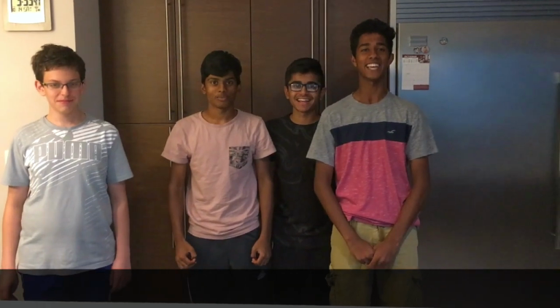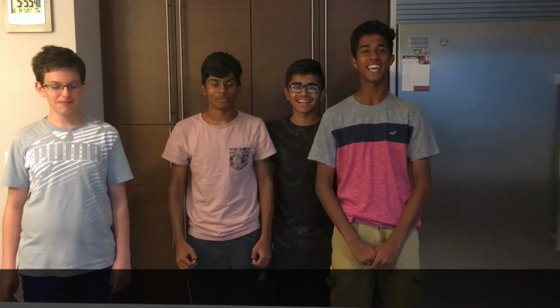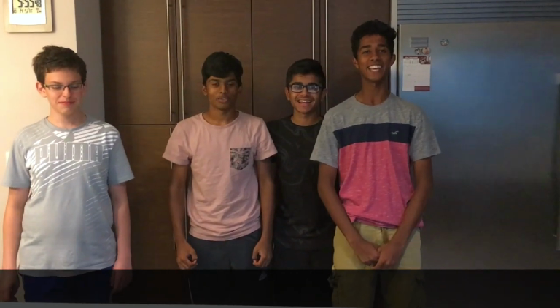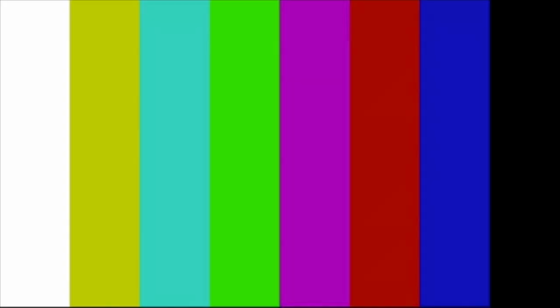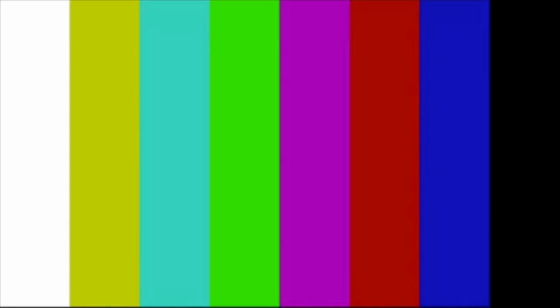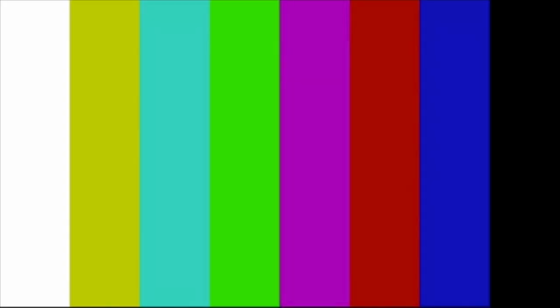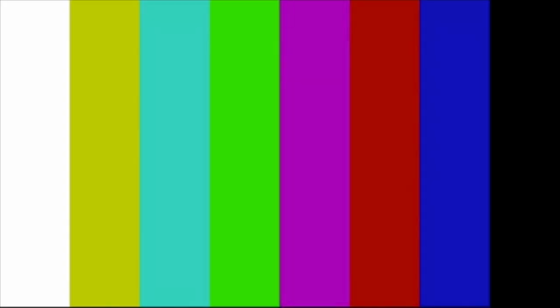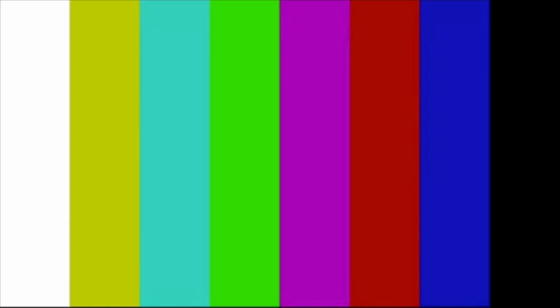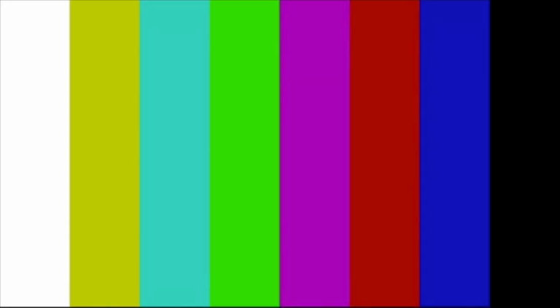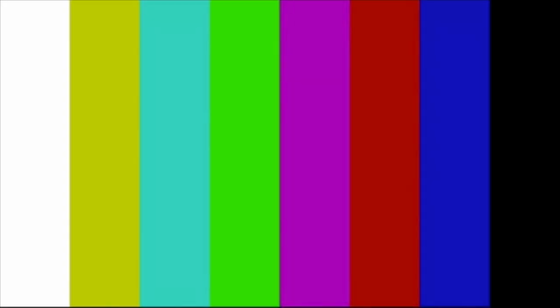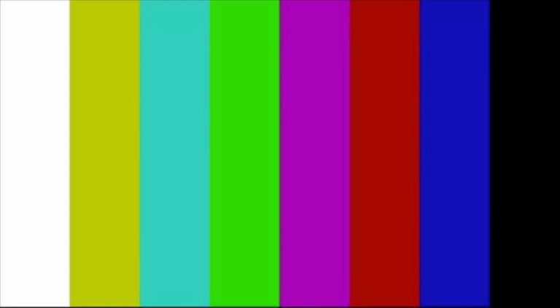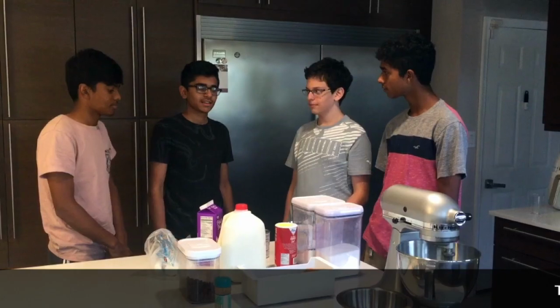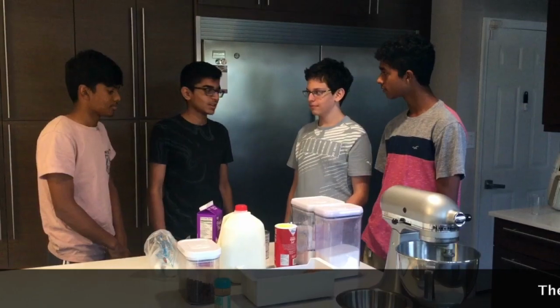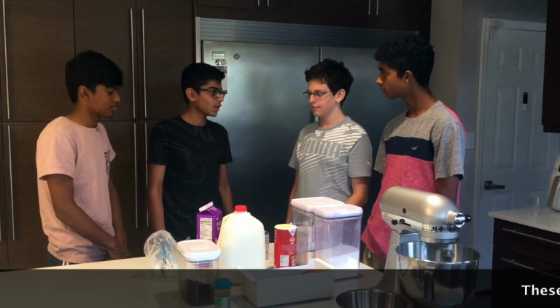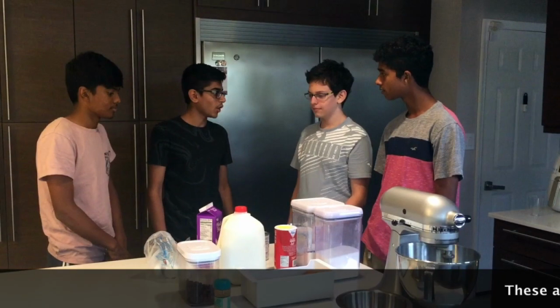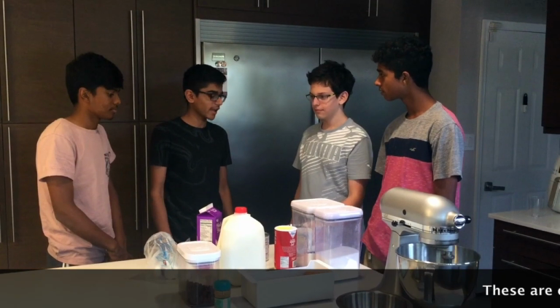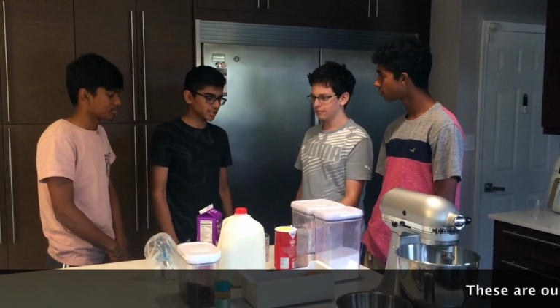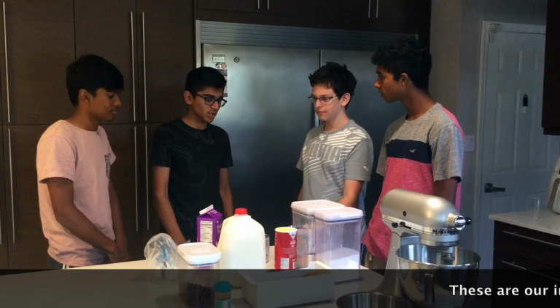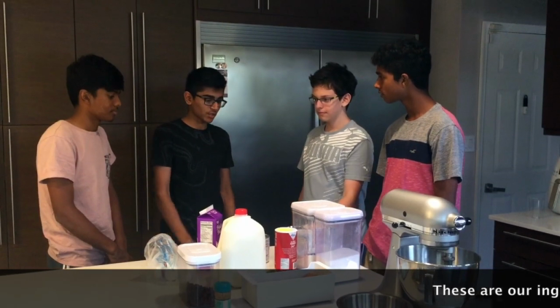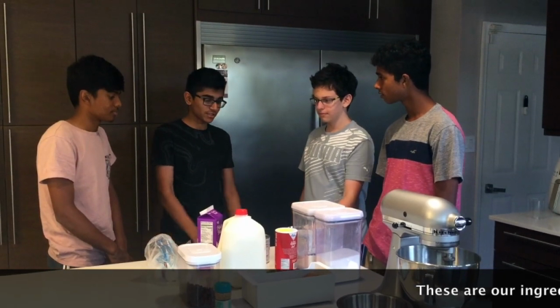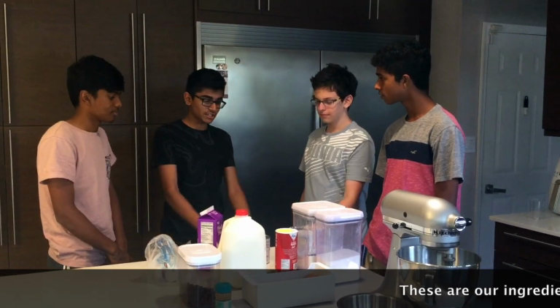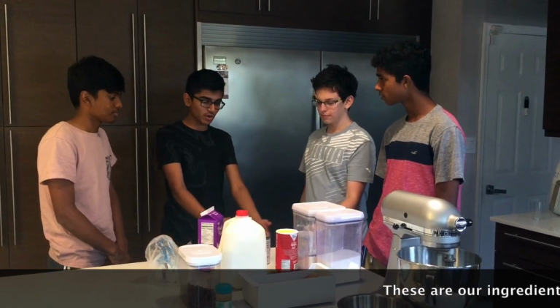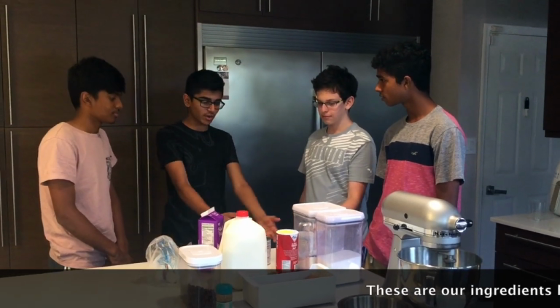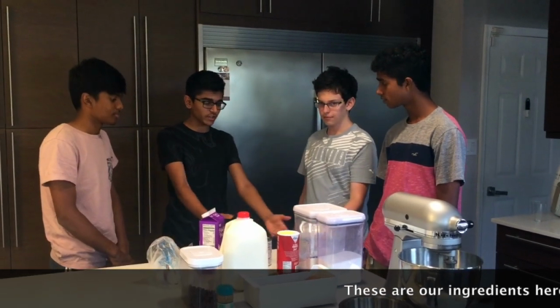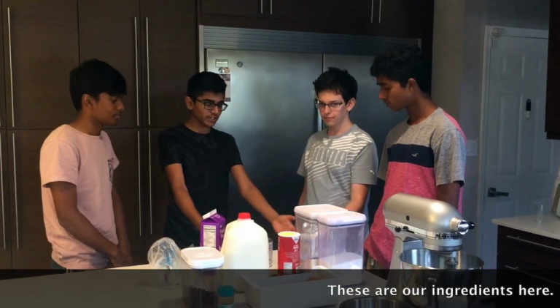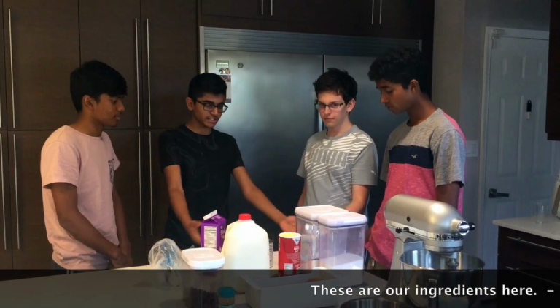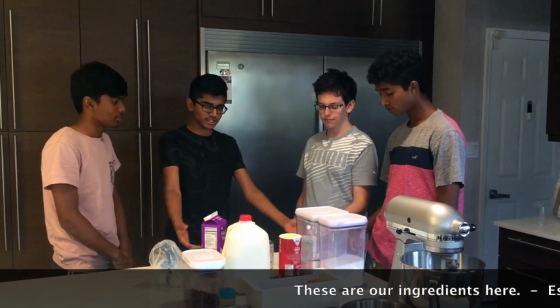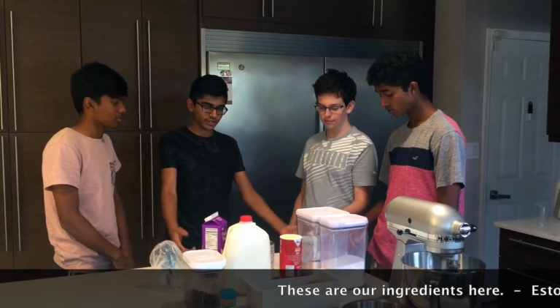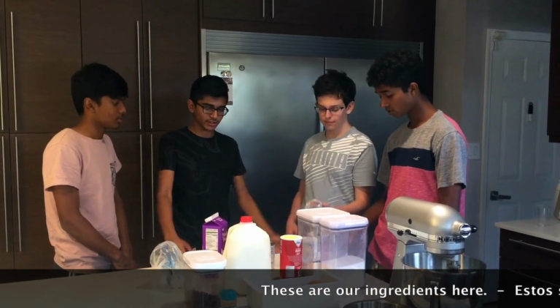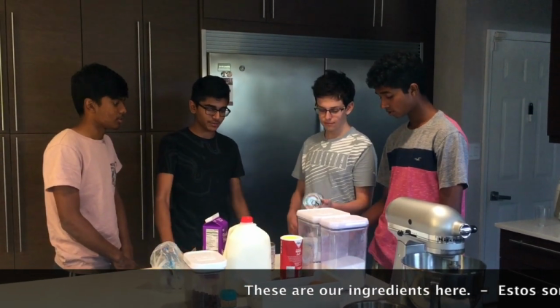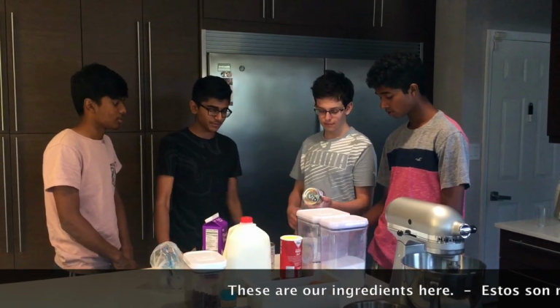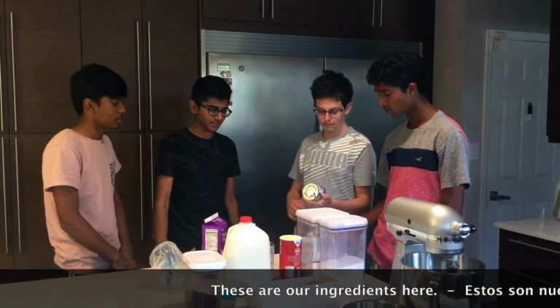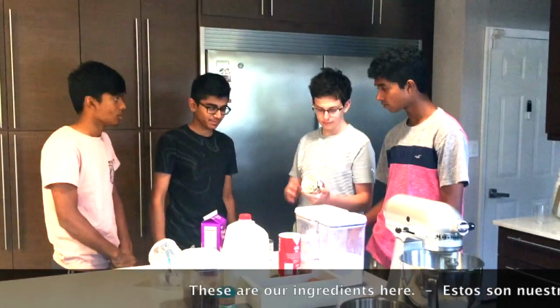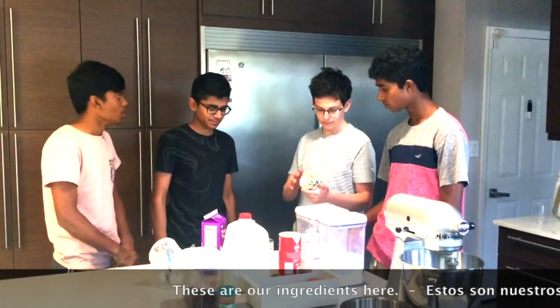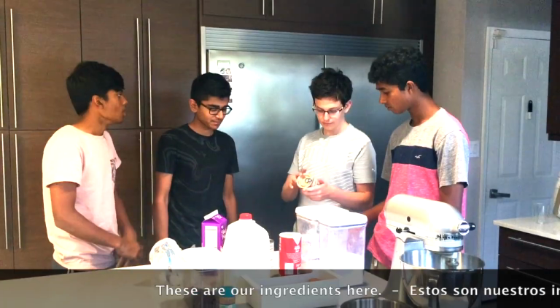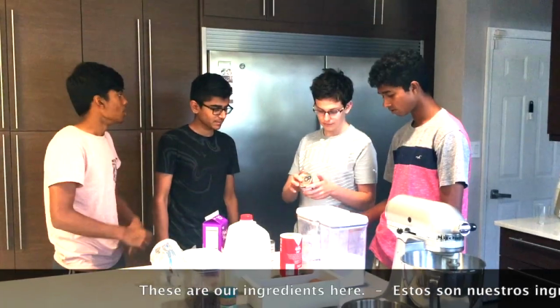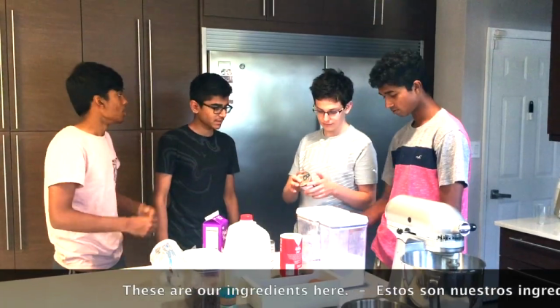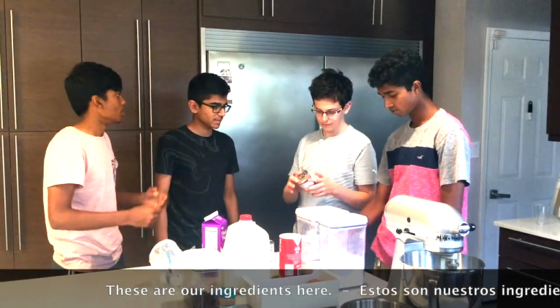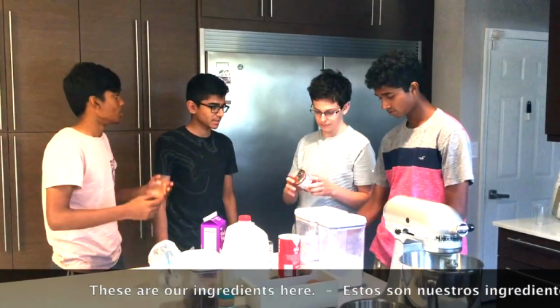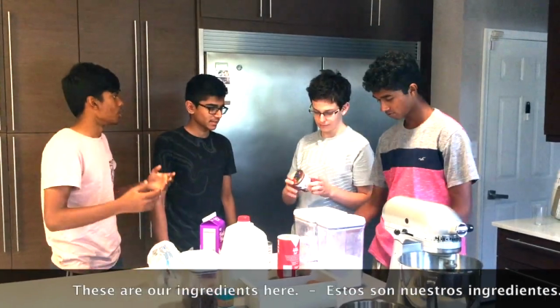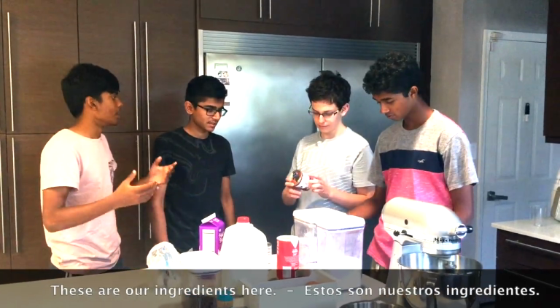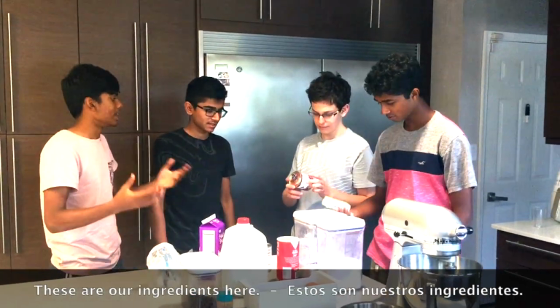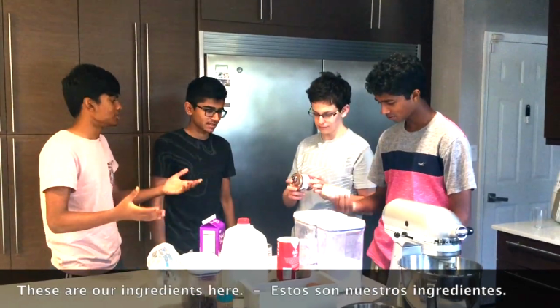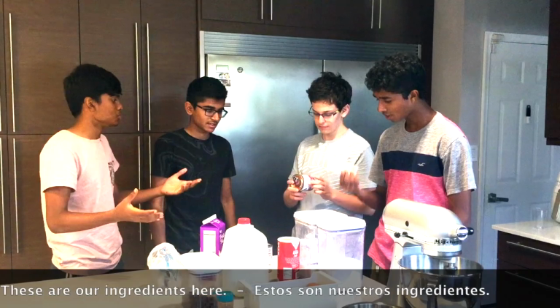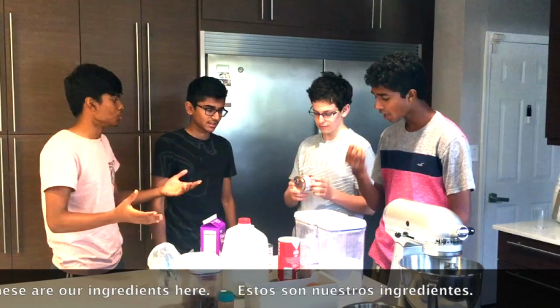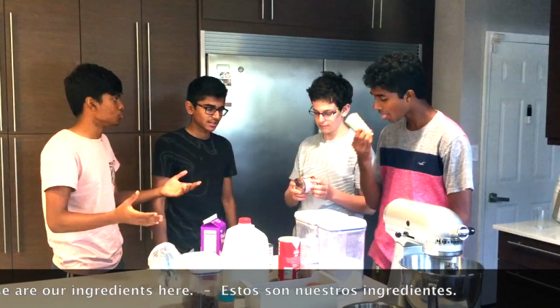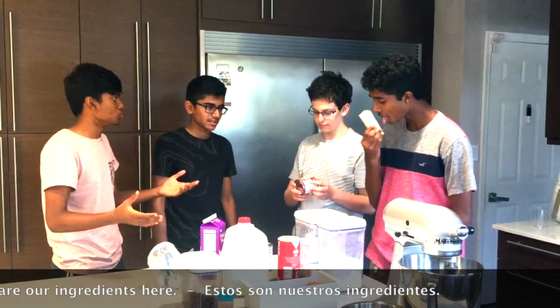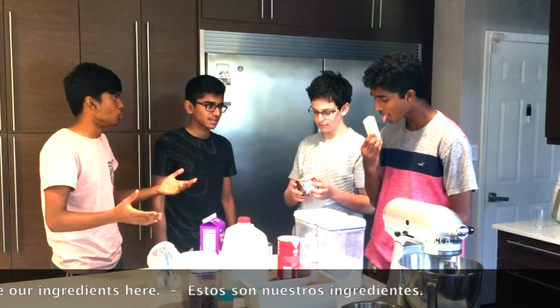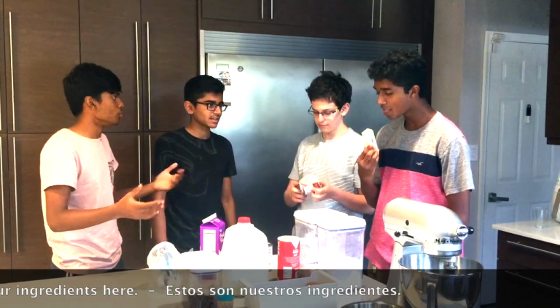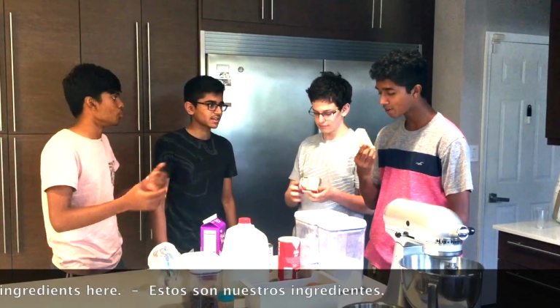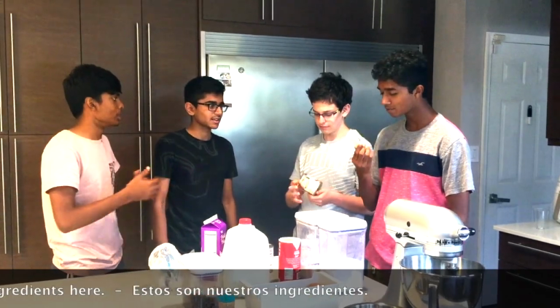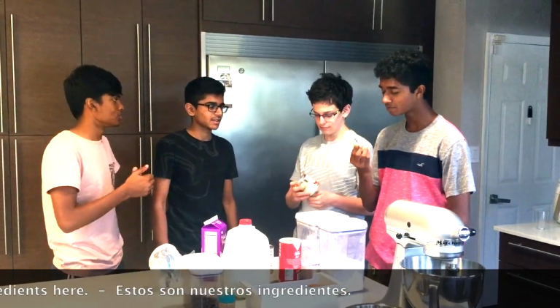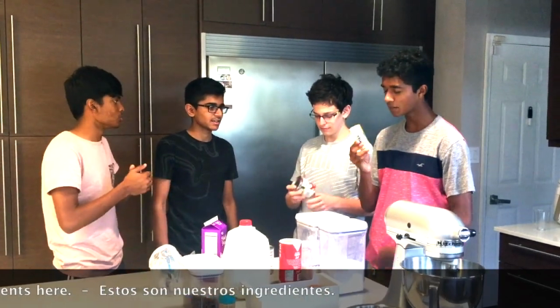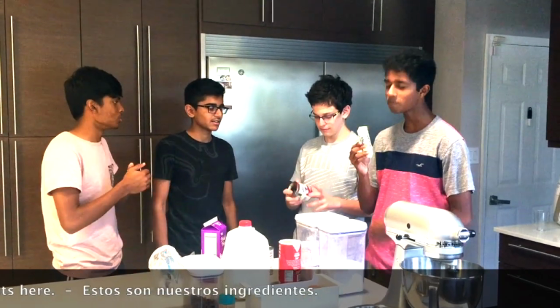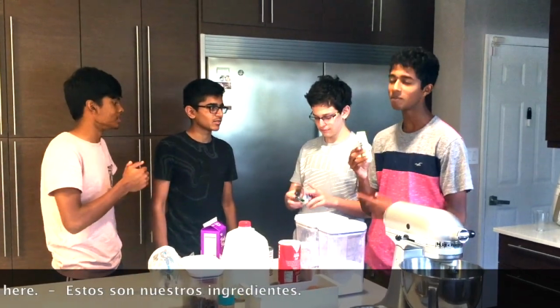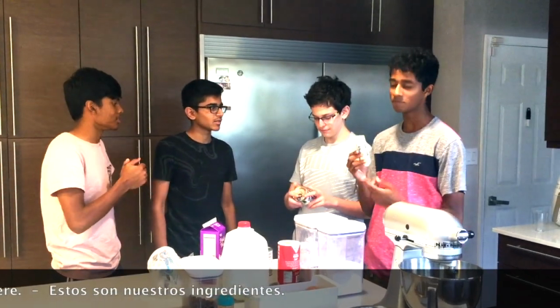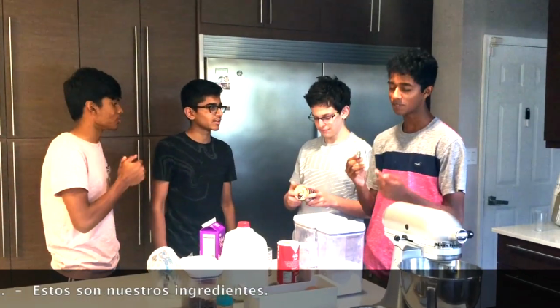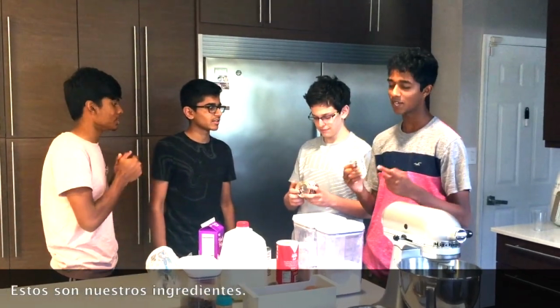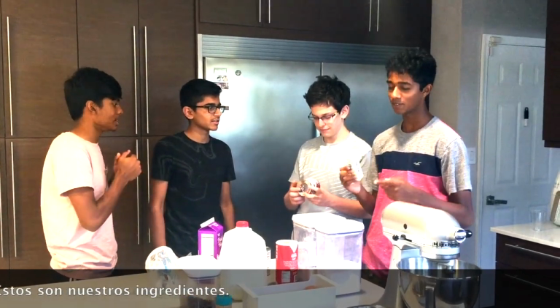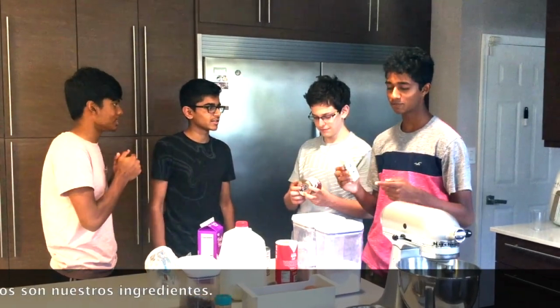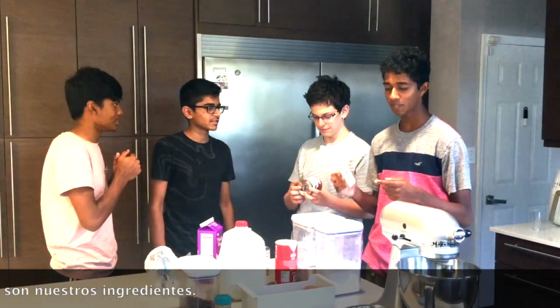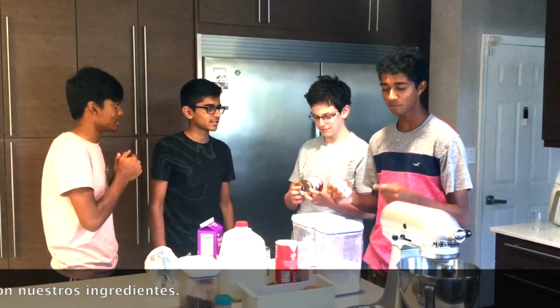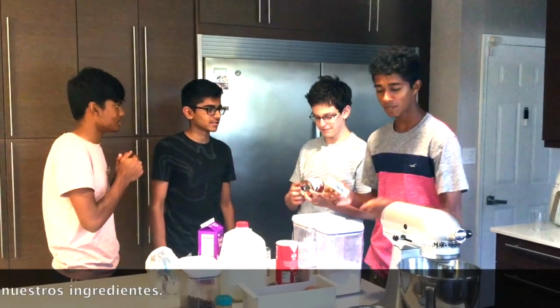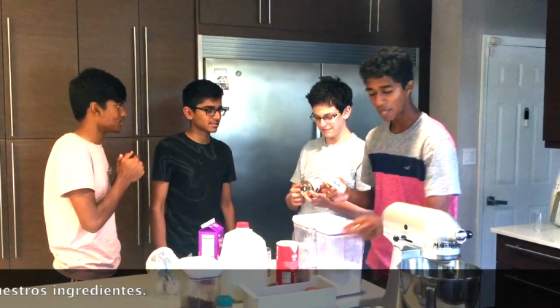Okay, so these are our ingredients here.